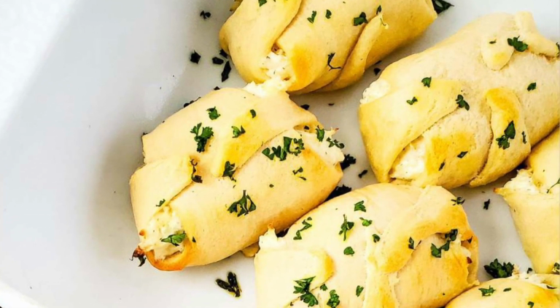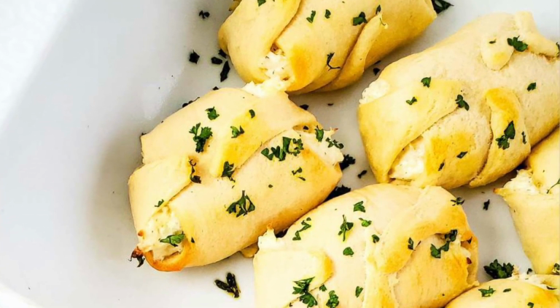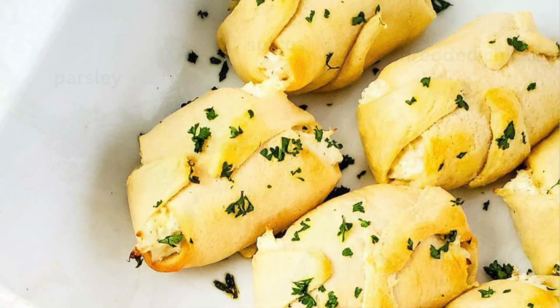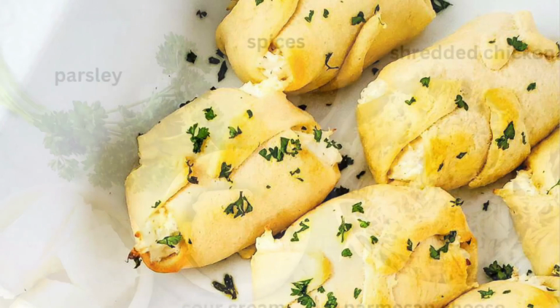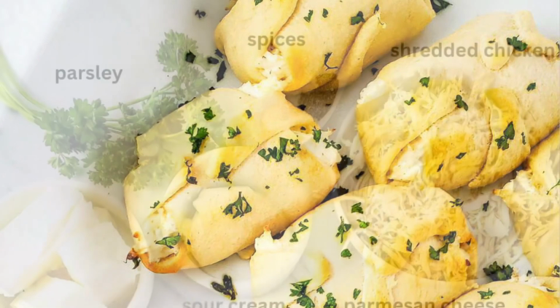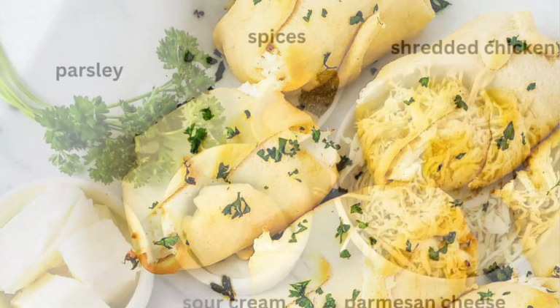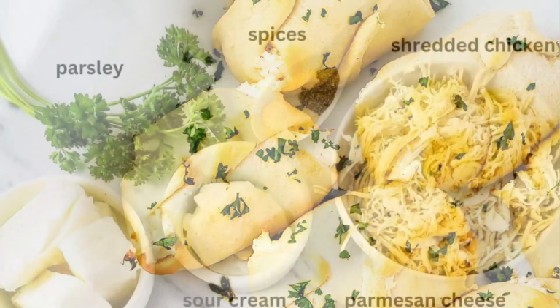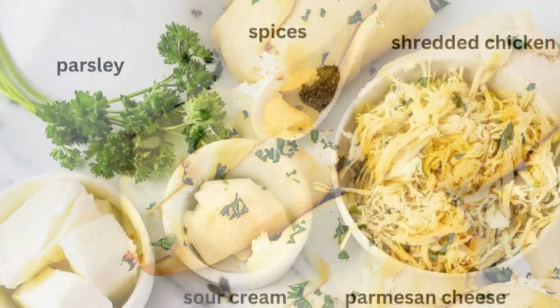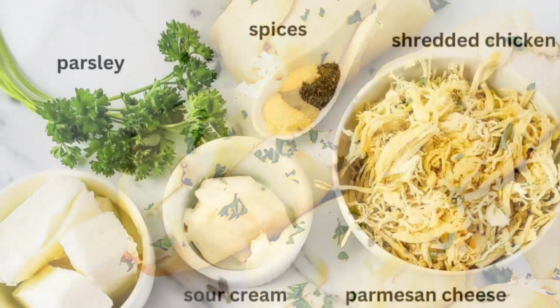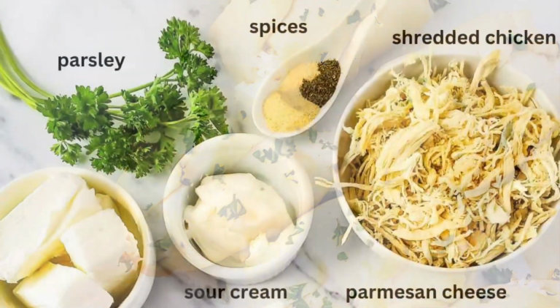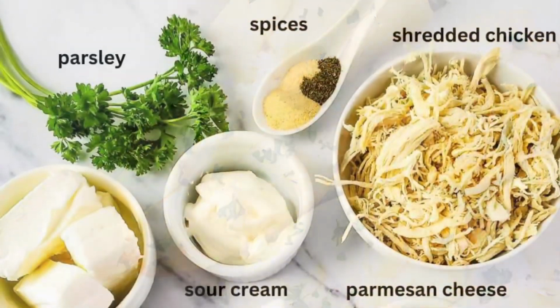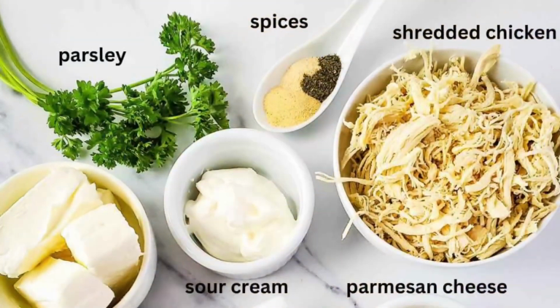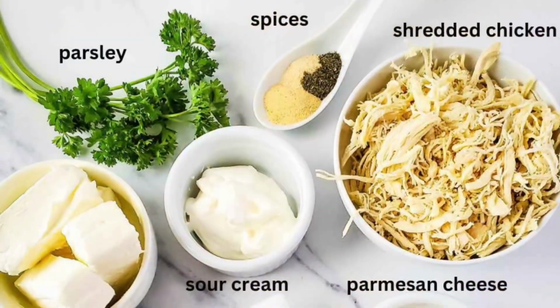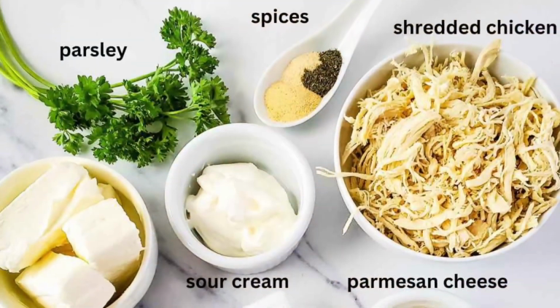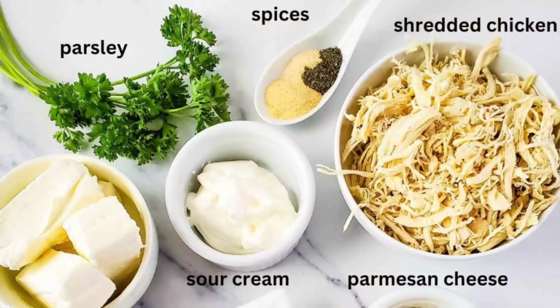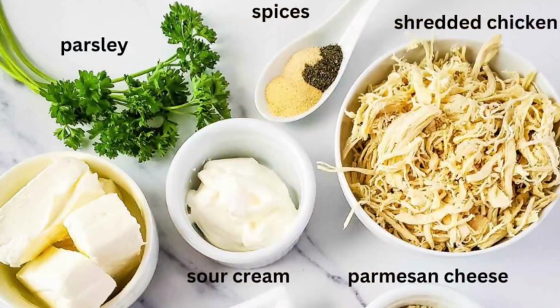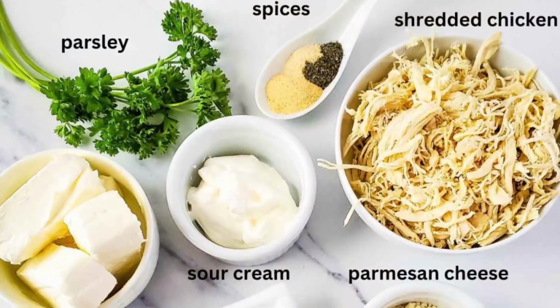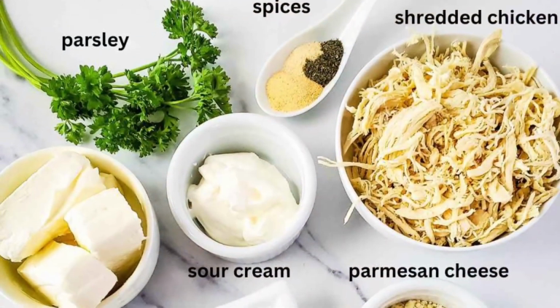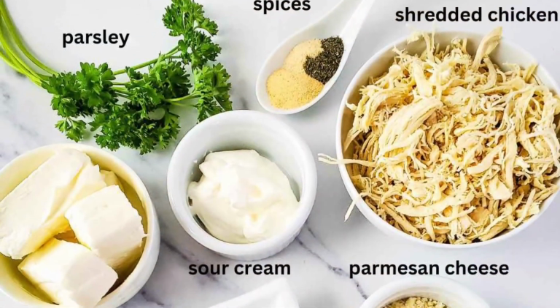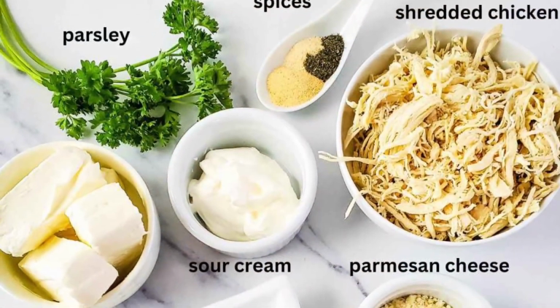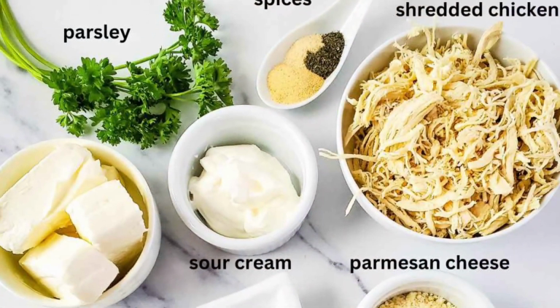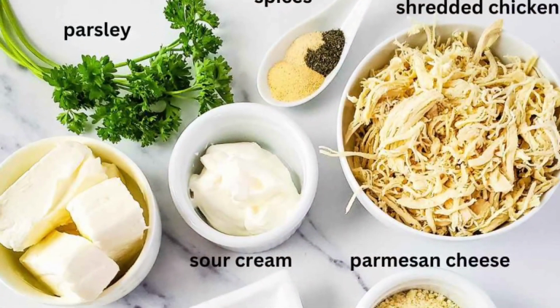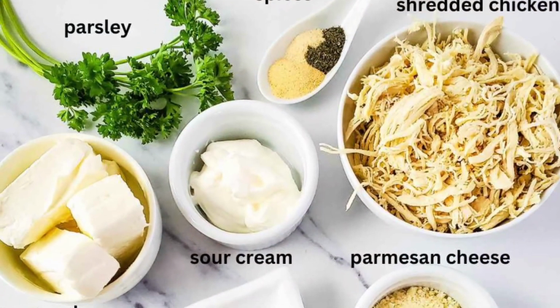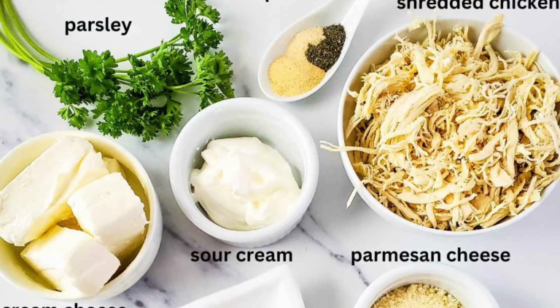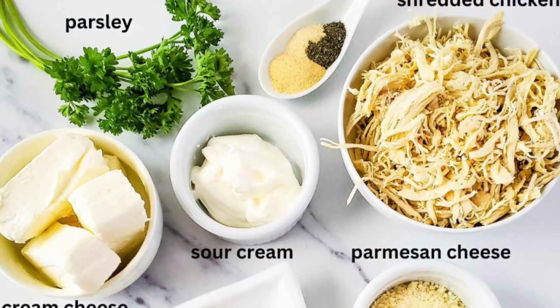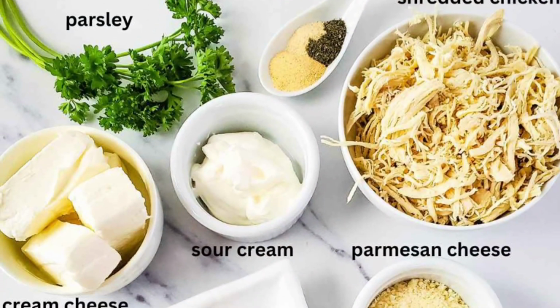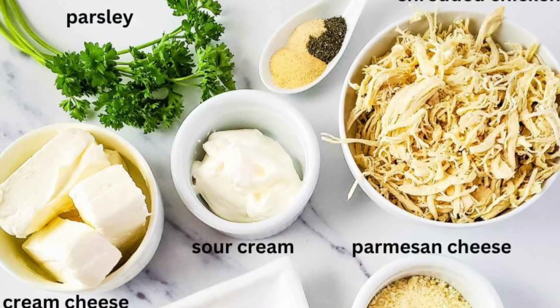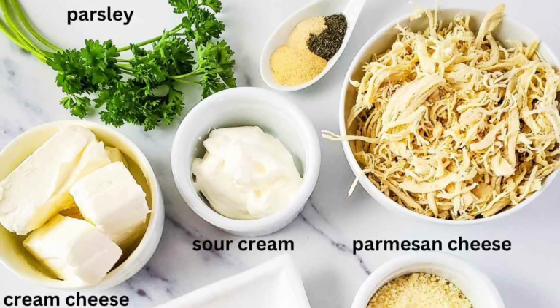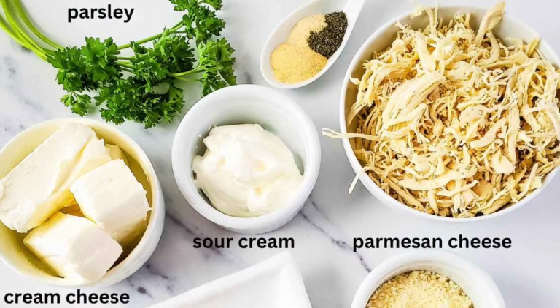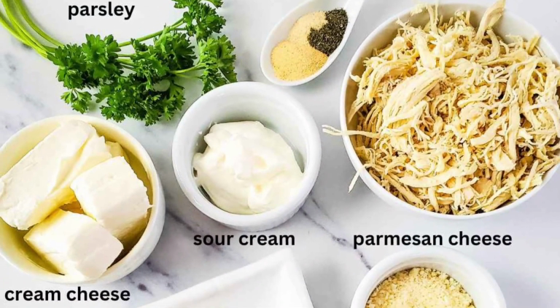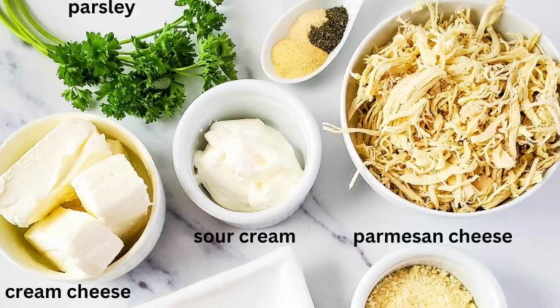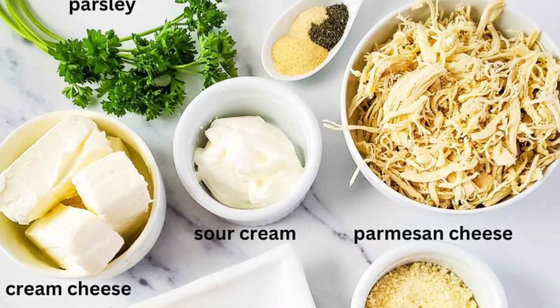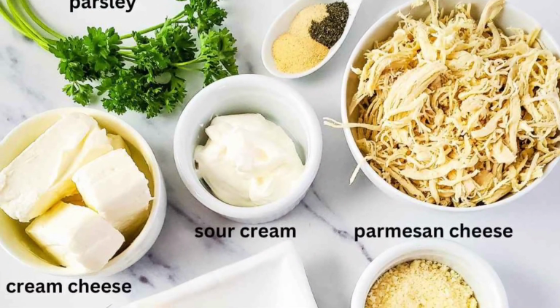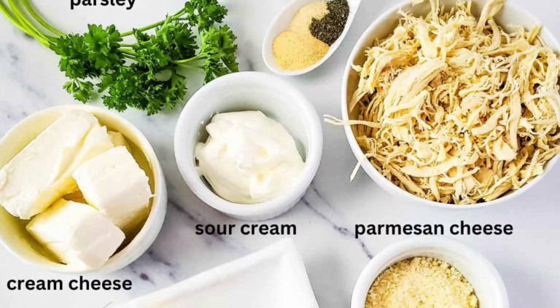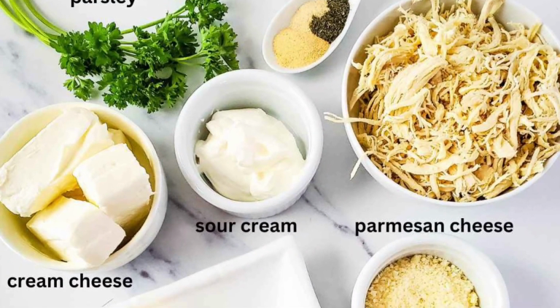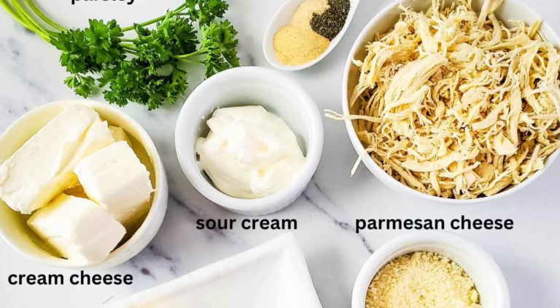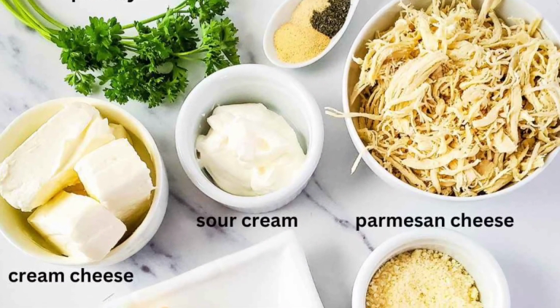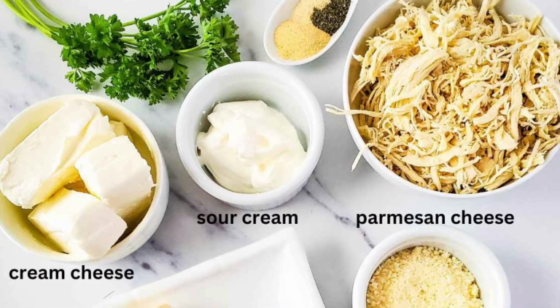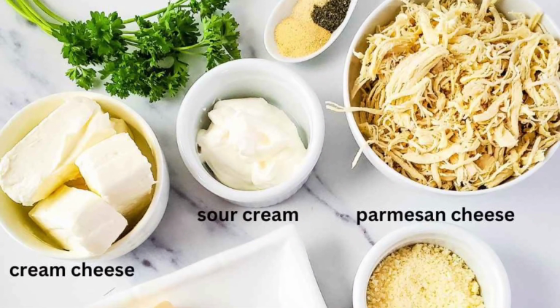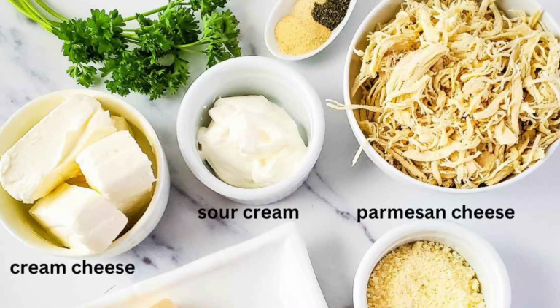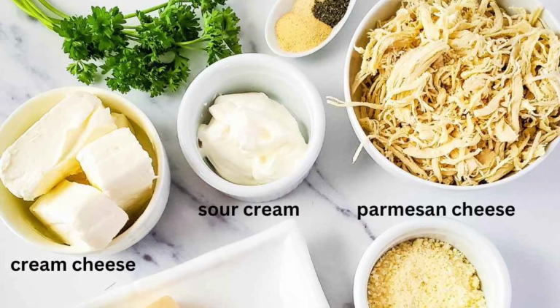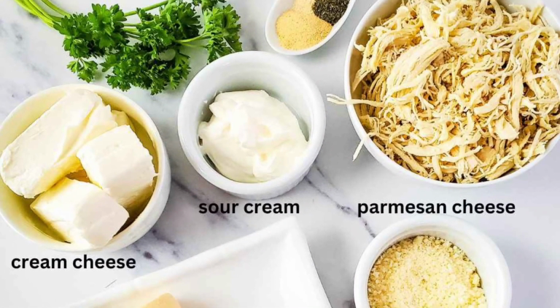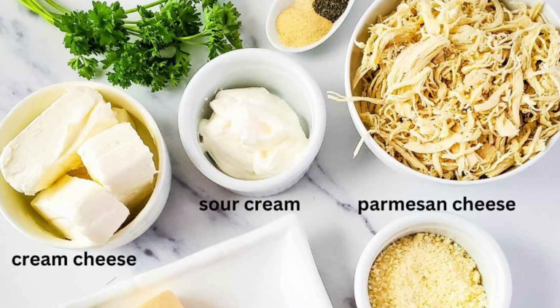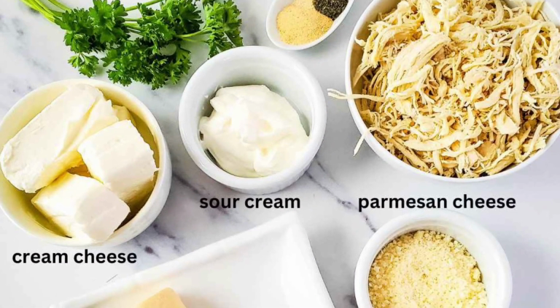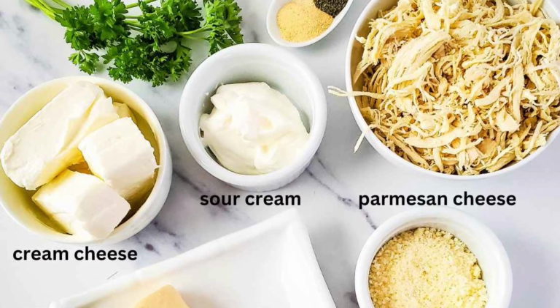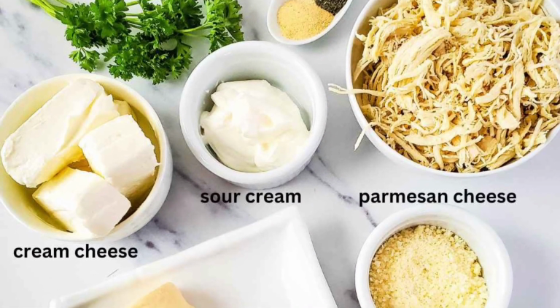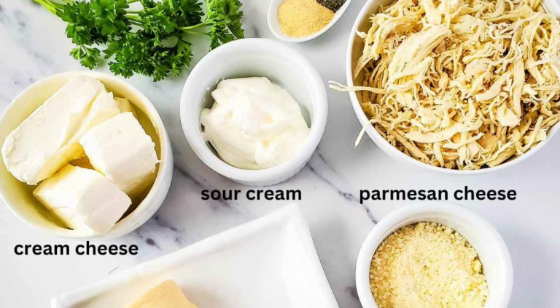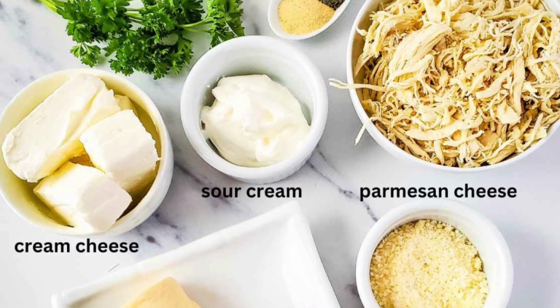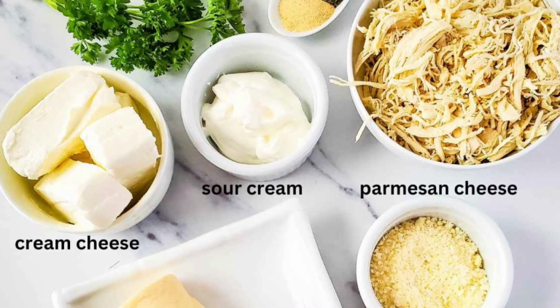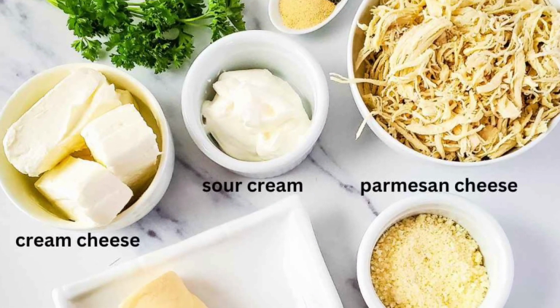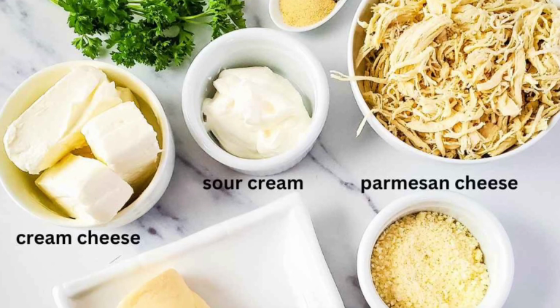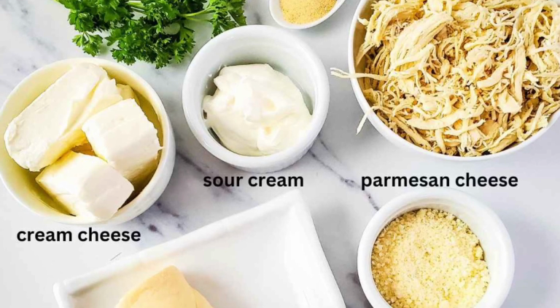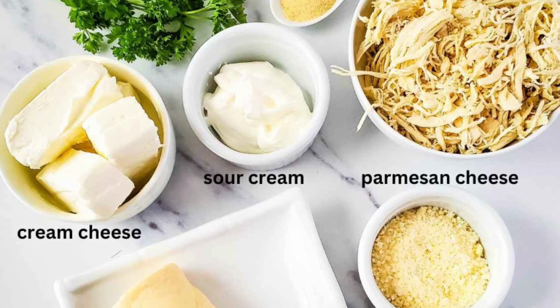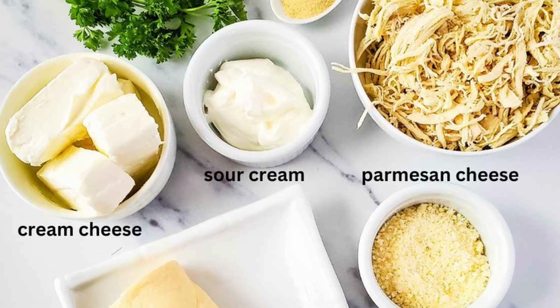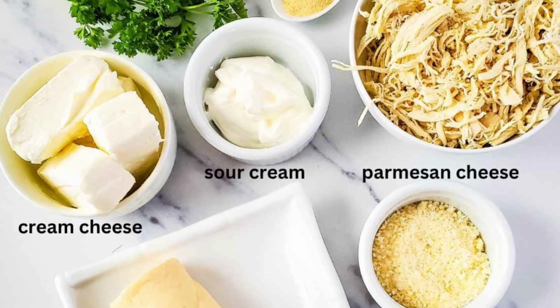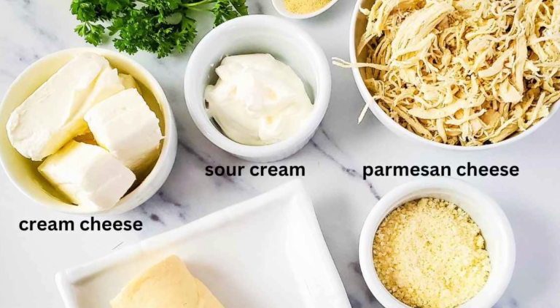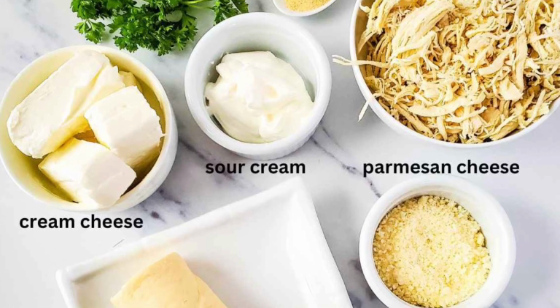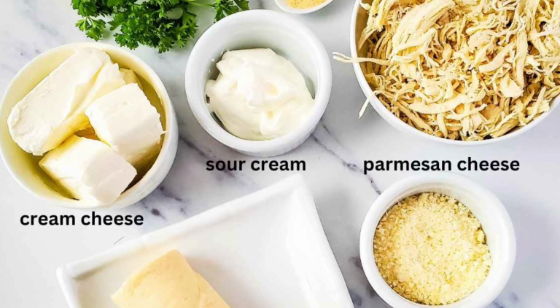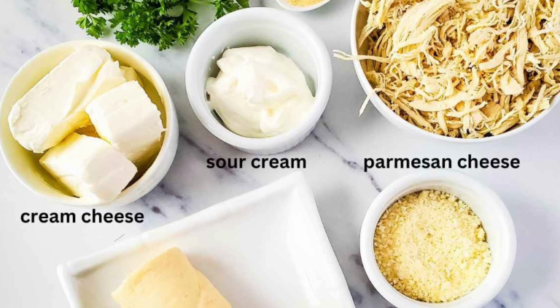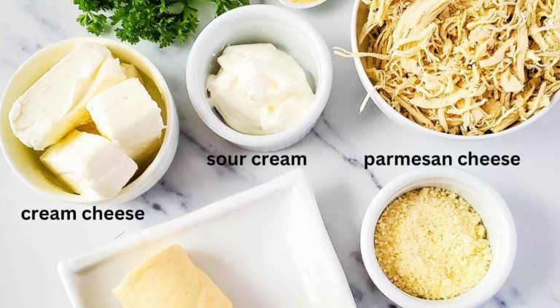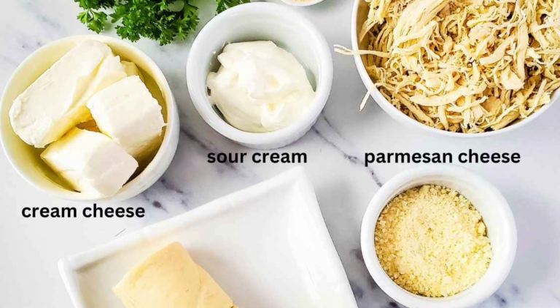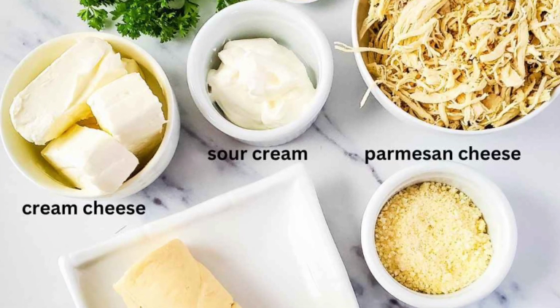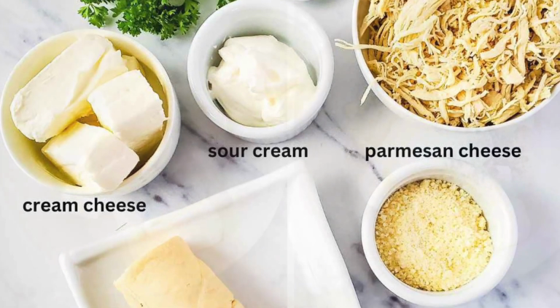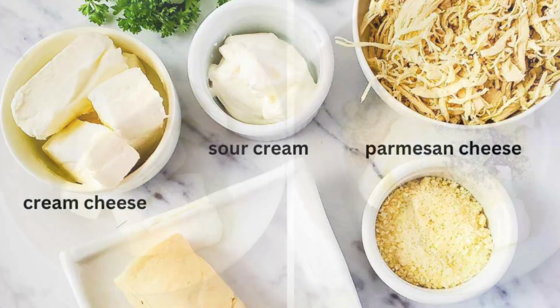You're going to need spices, parsley, shredded chicken, cream cheese, sour cream, parmesan cheese, and of course crescent rolls.